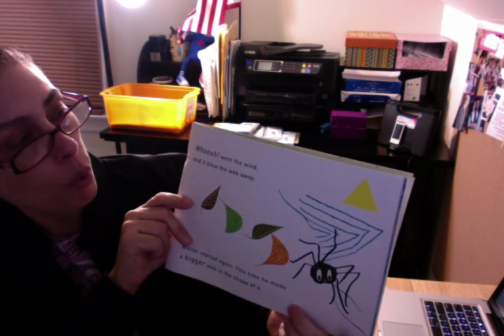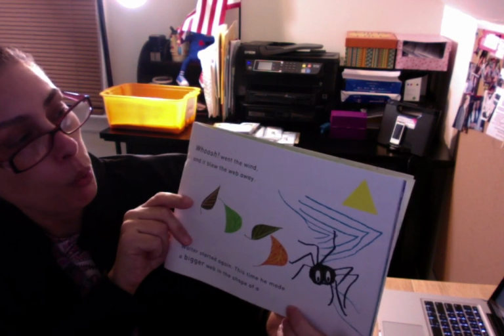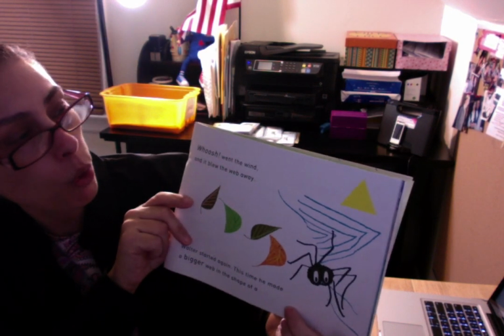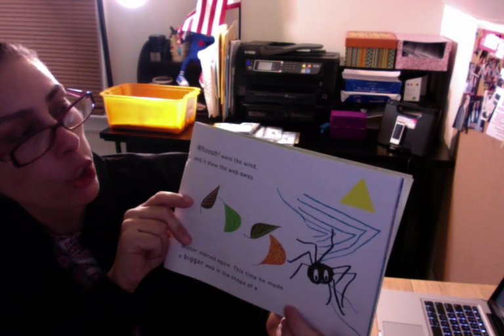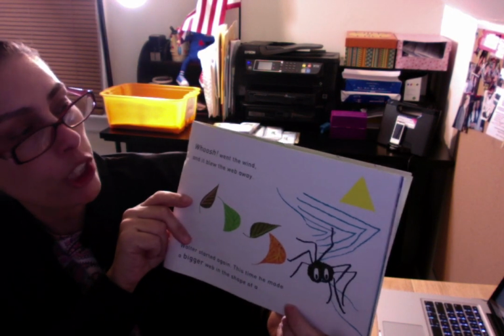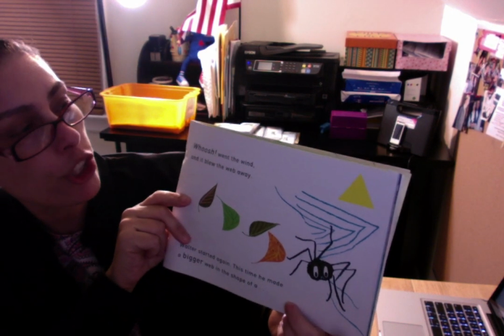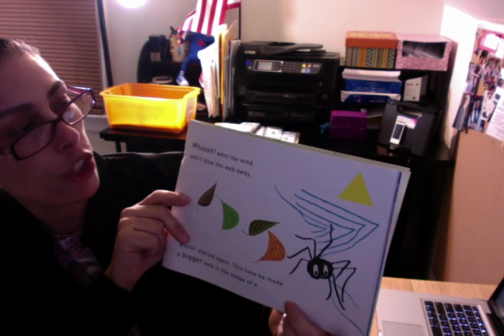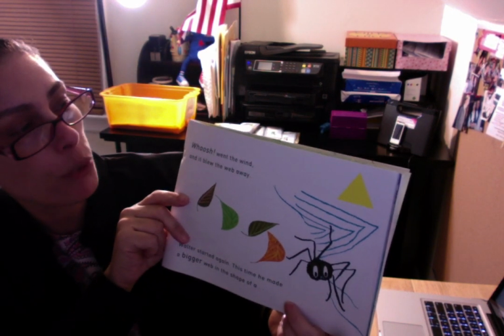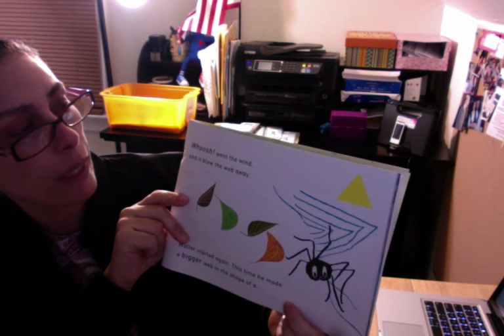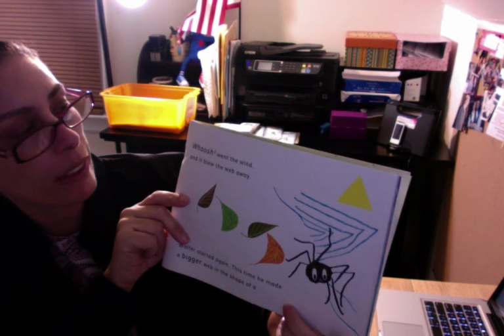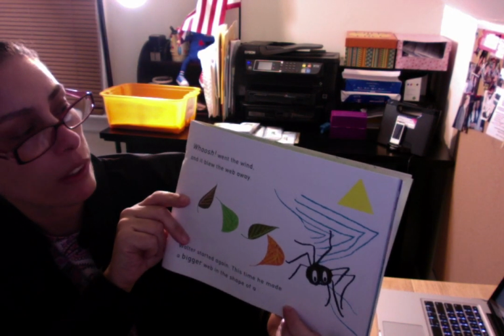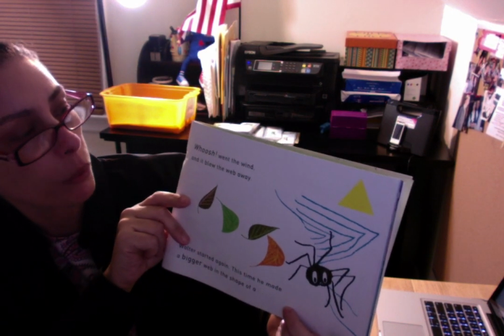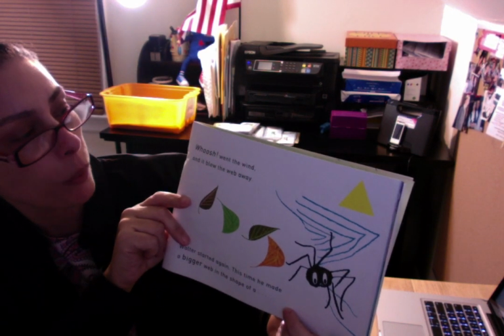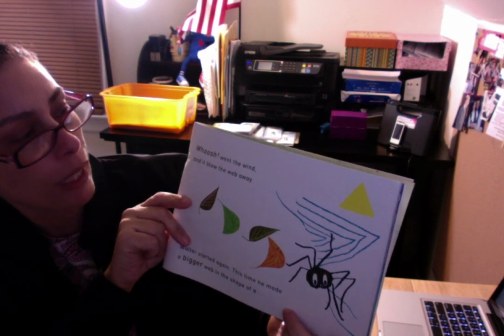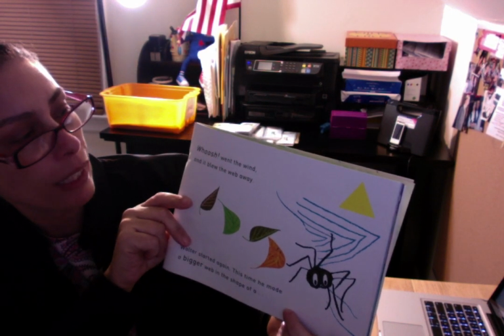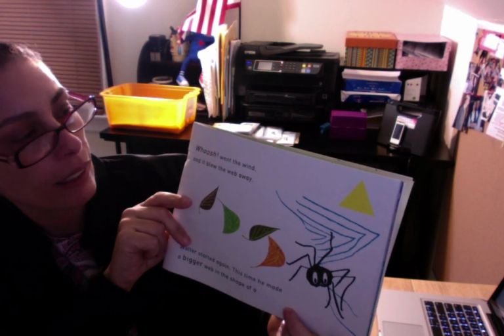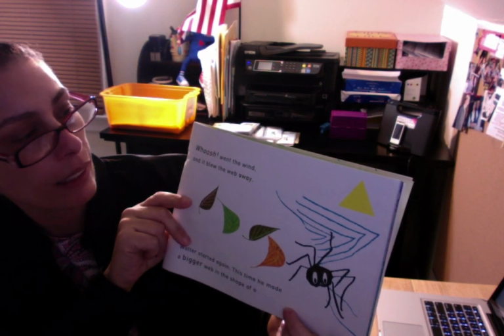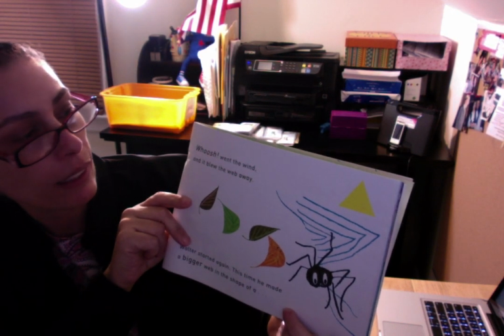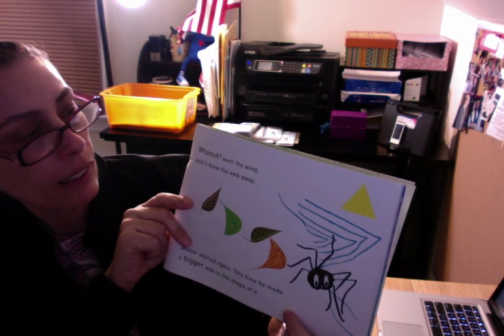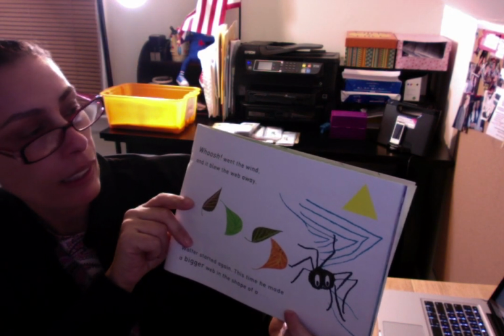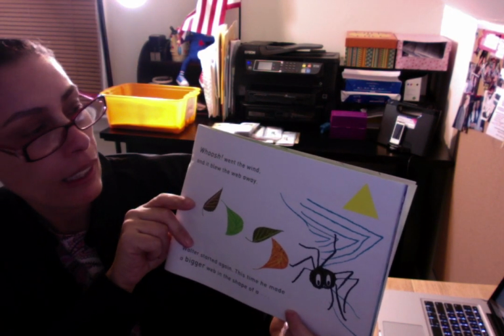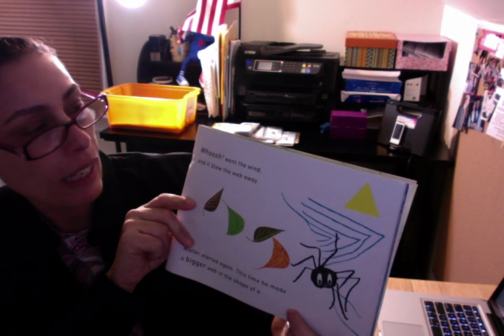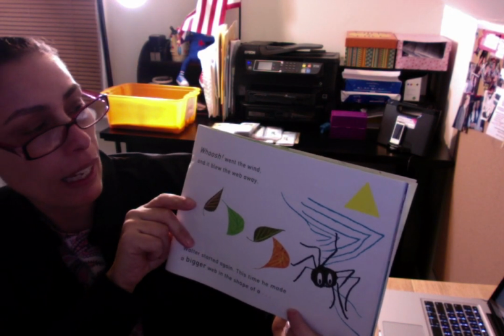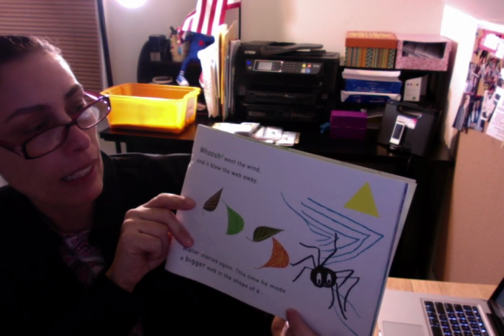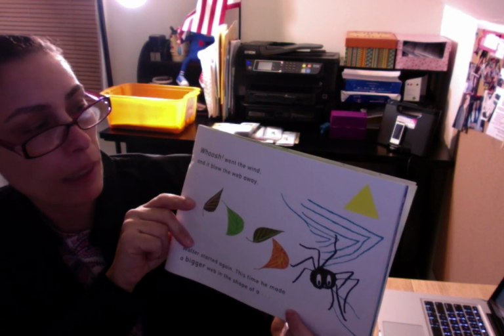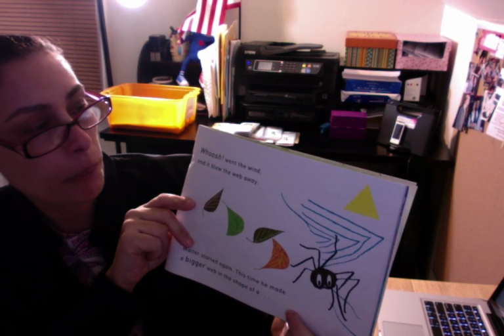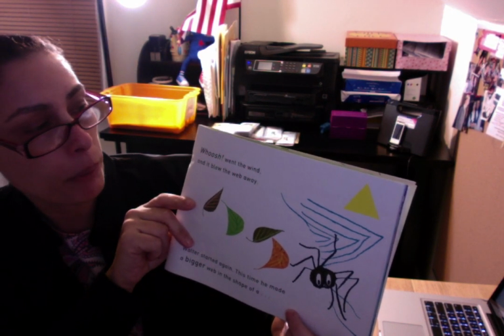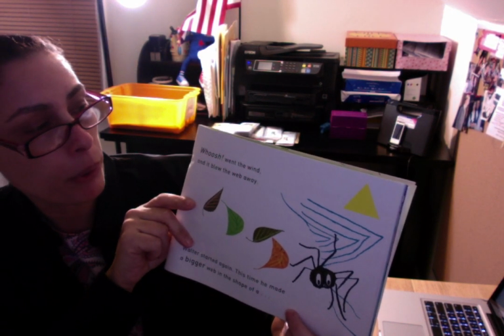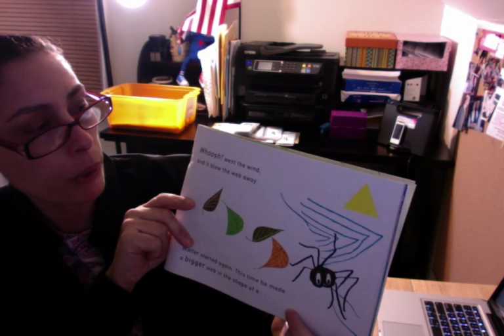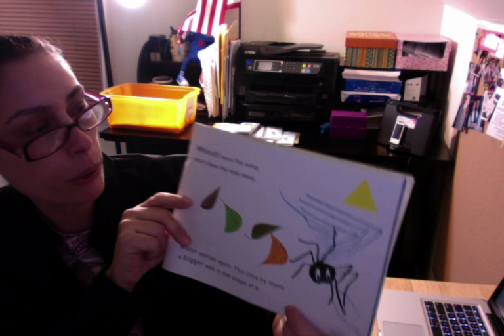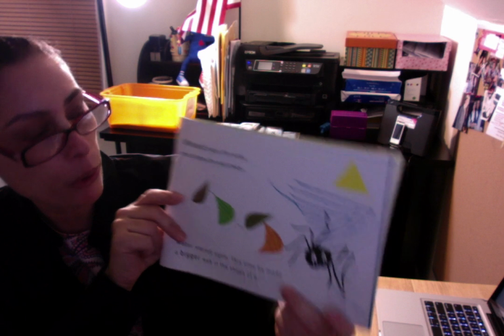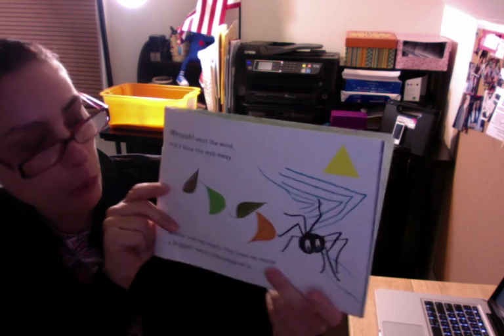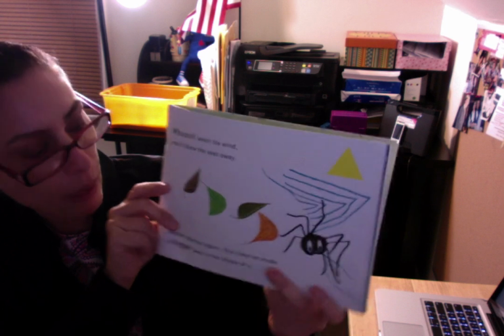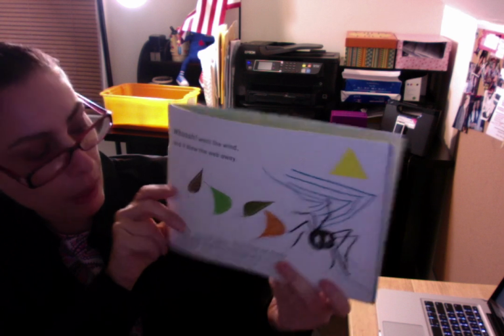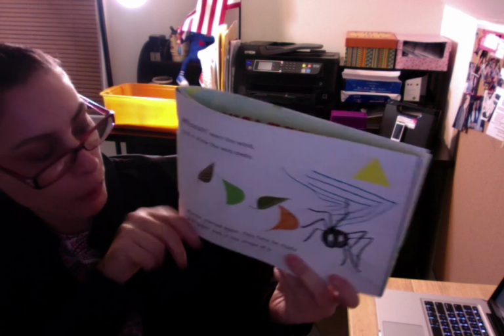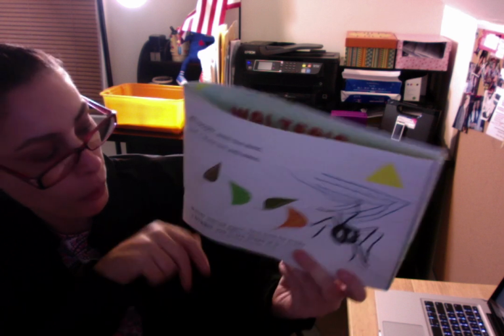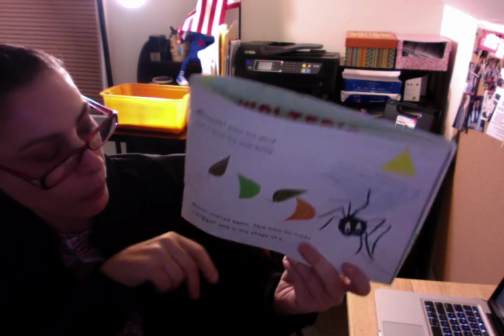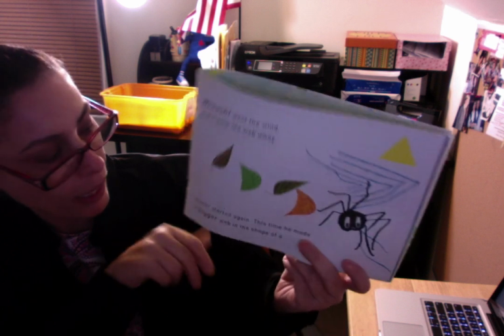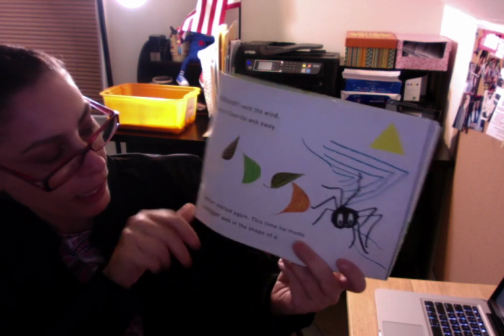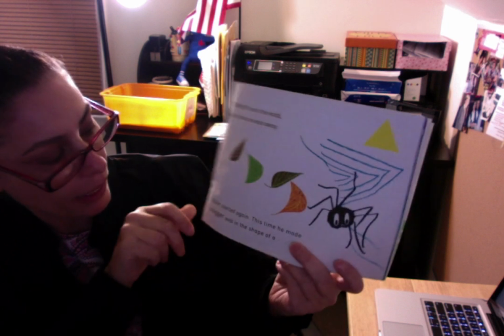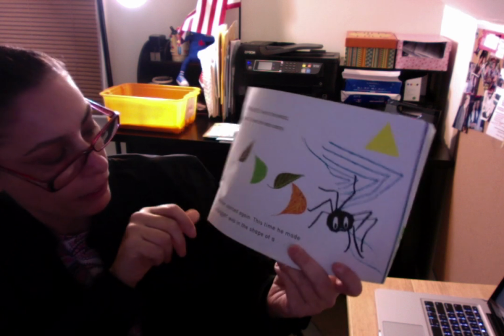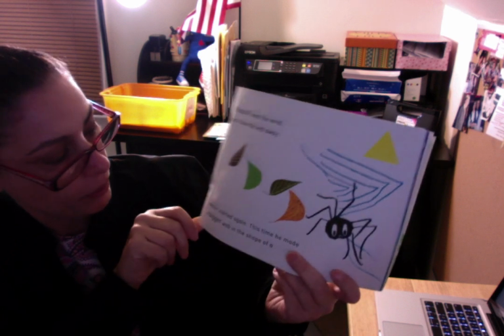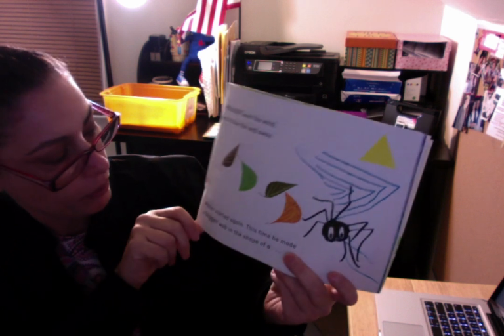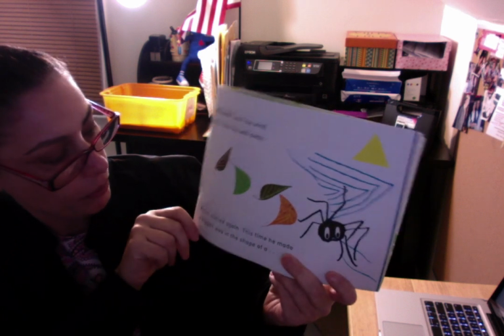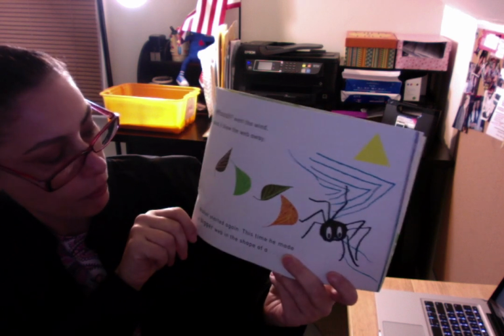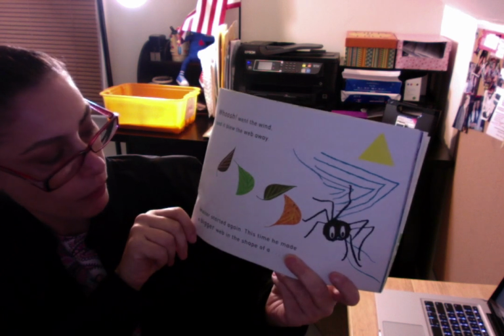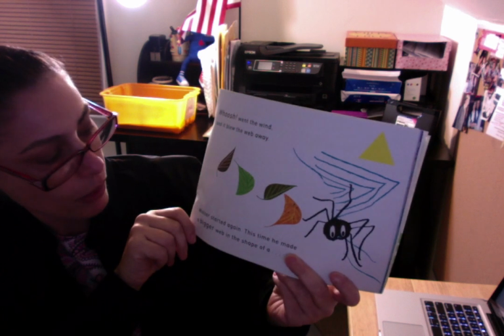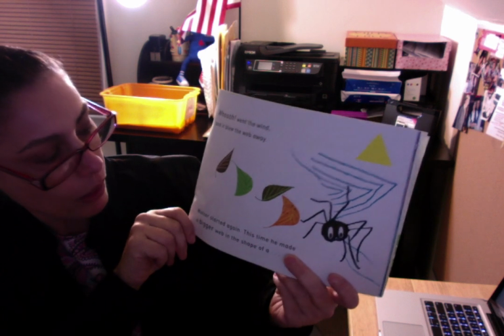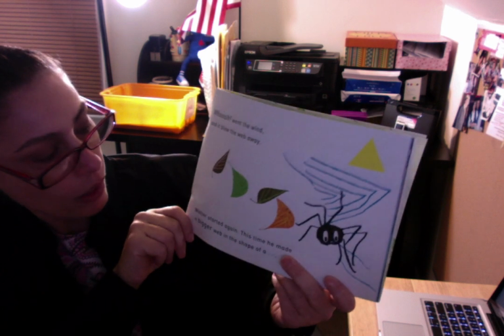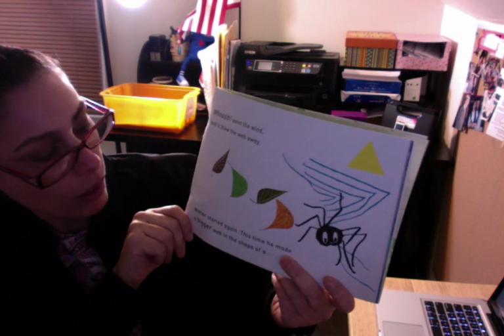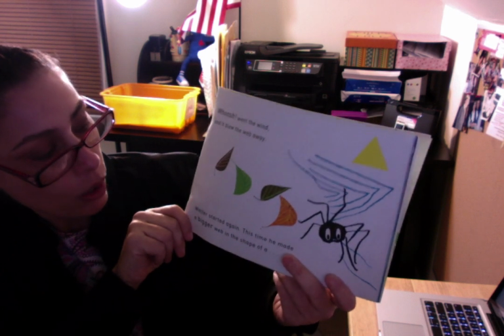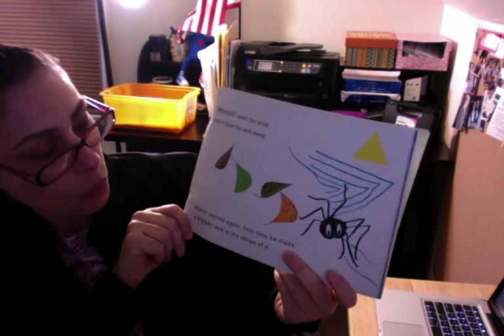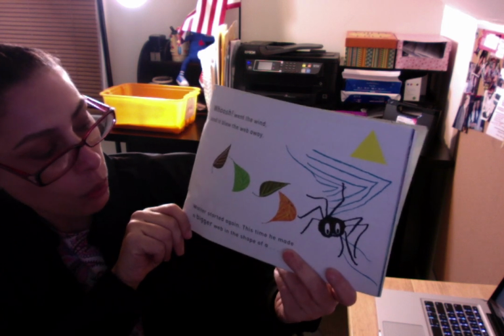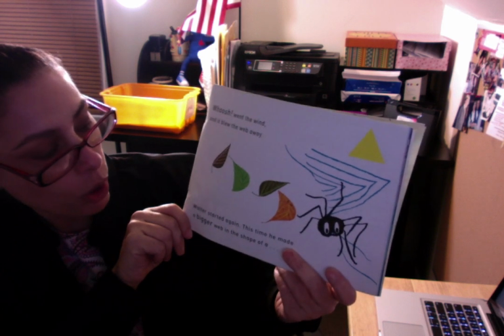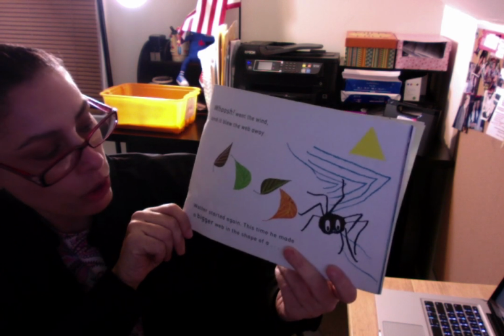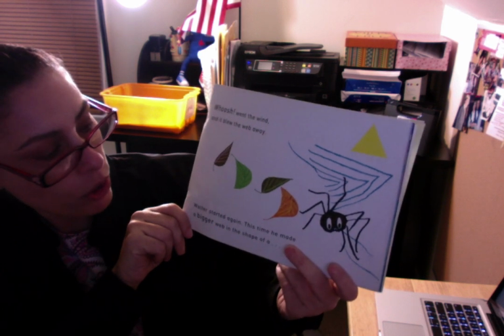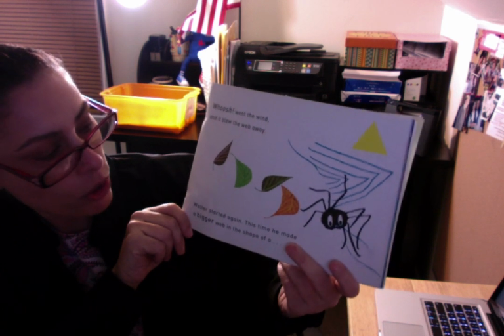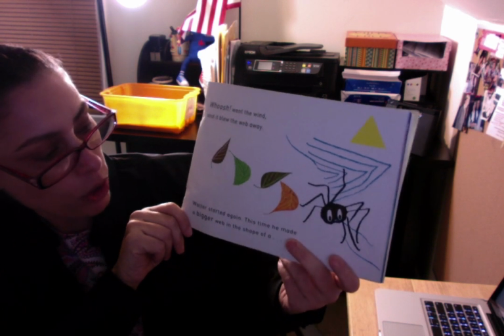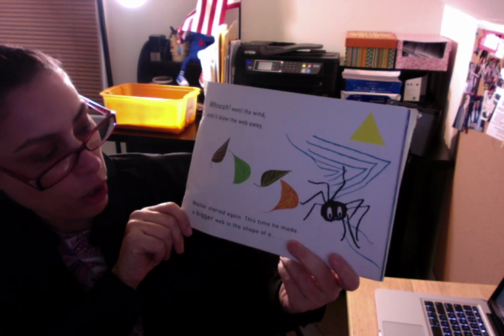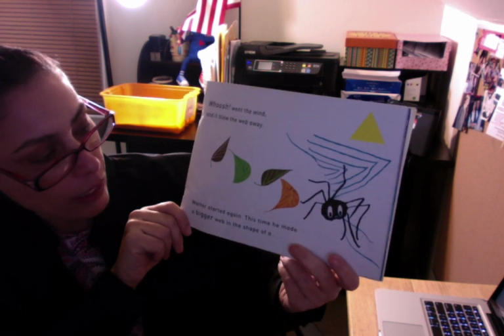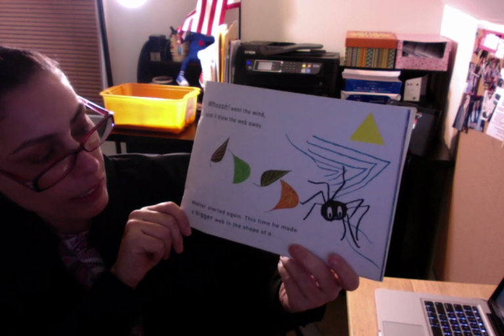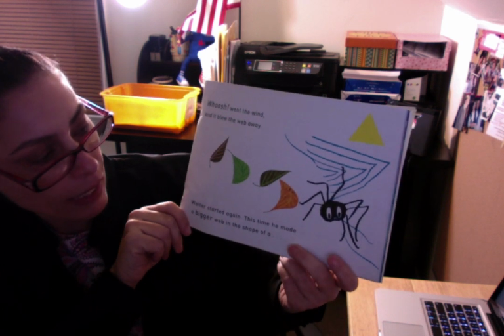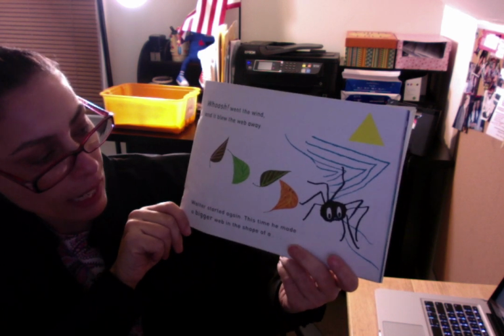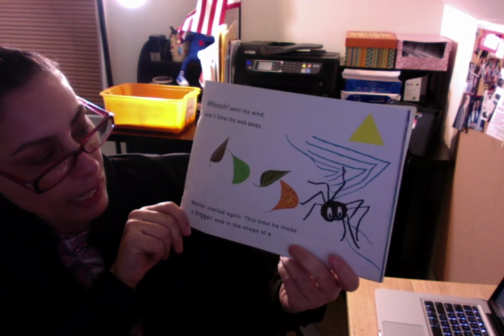Whoosh! Went the wind and it blew the web away. Walter started again.